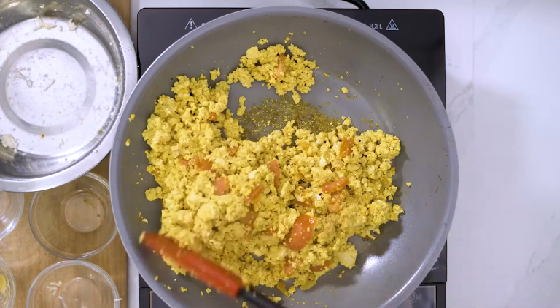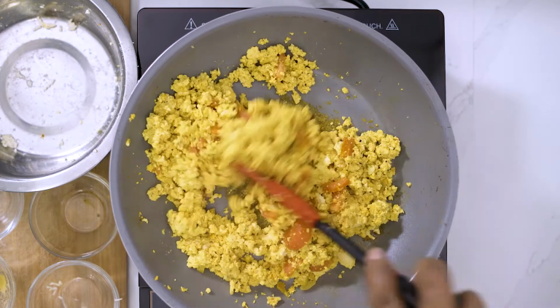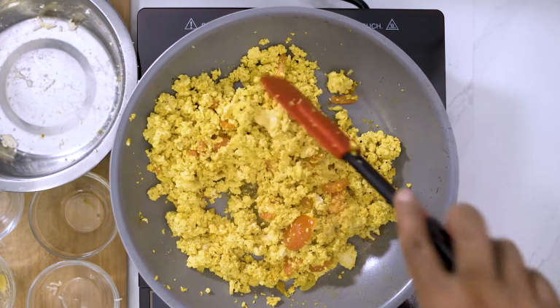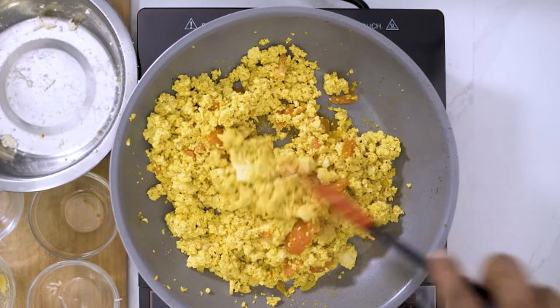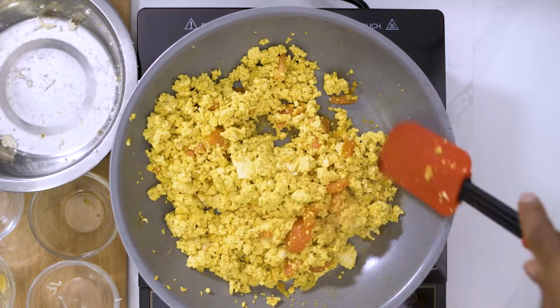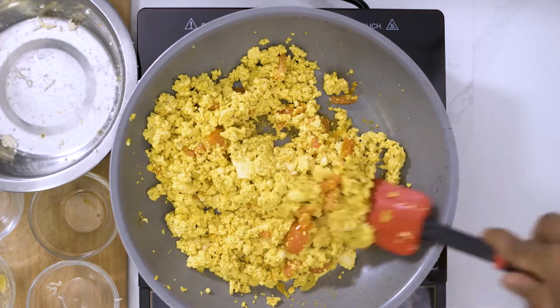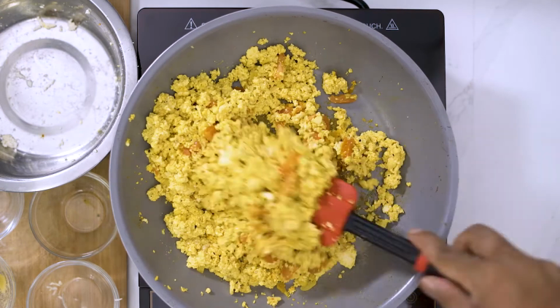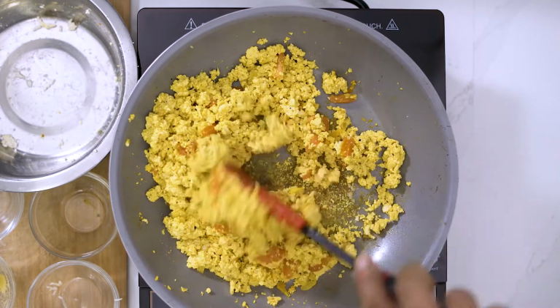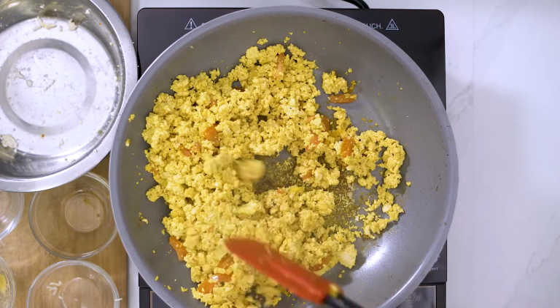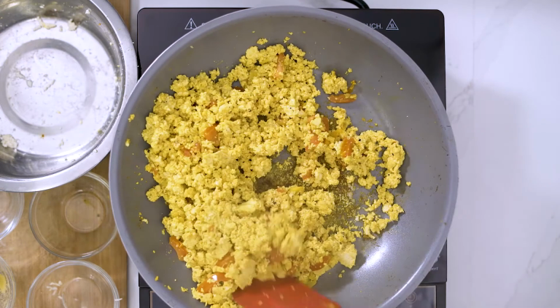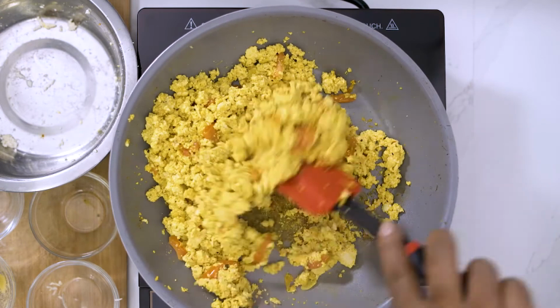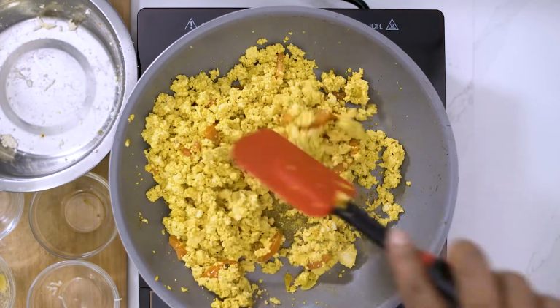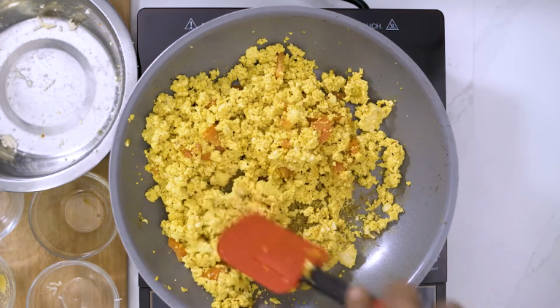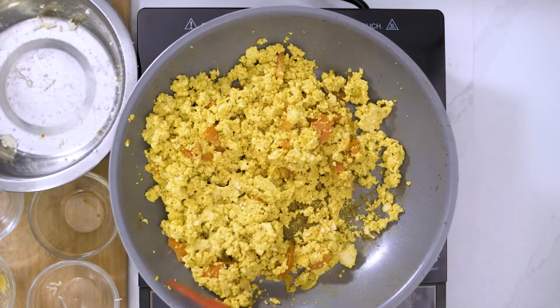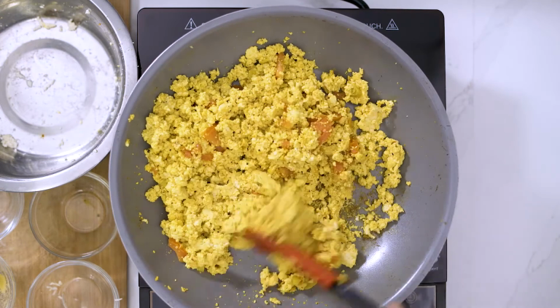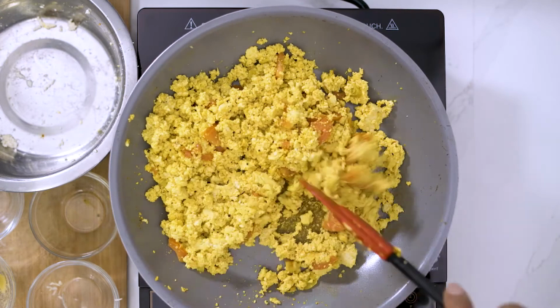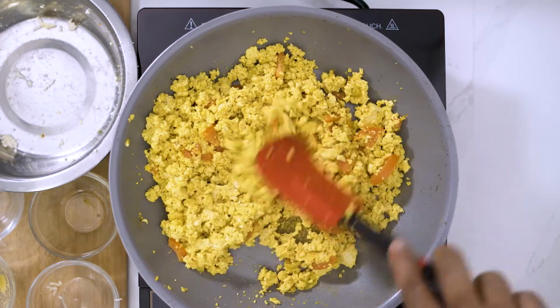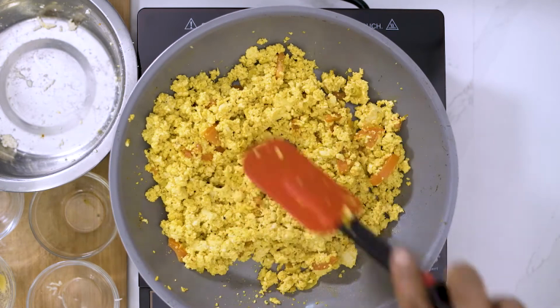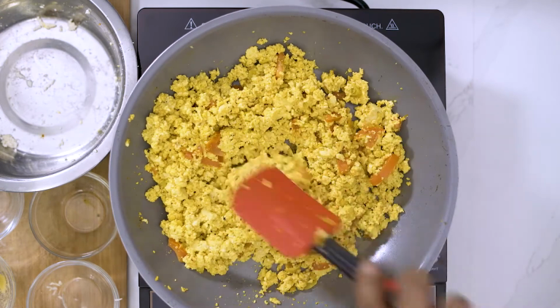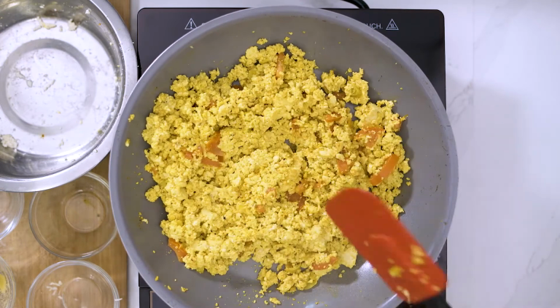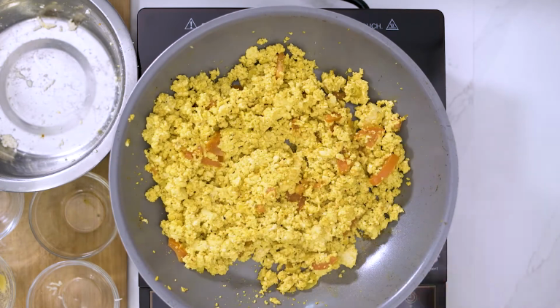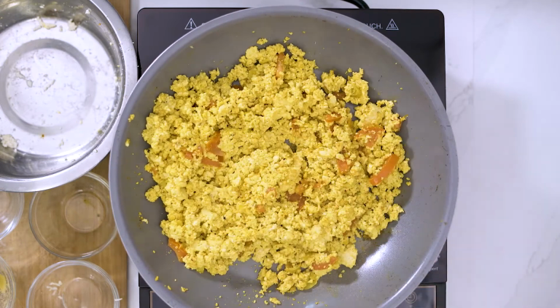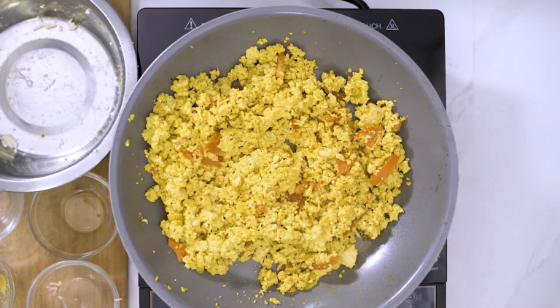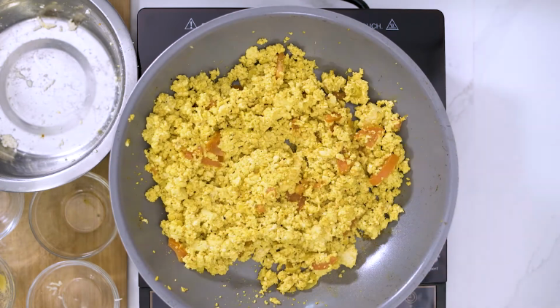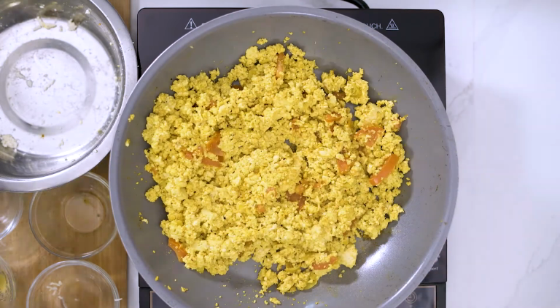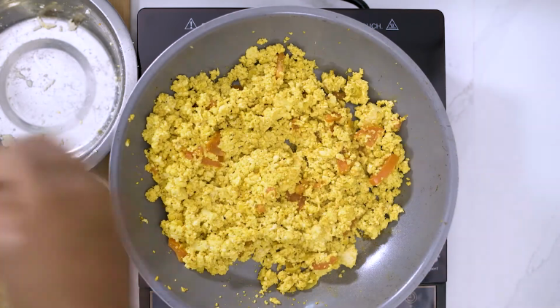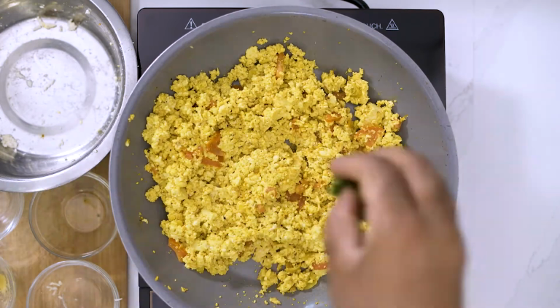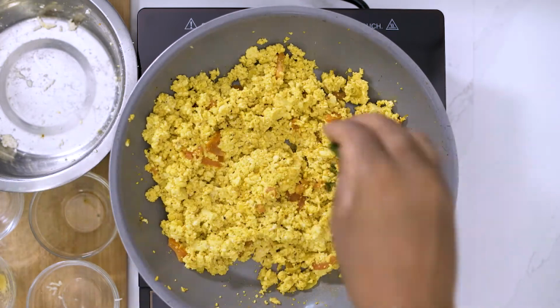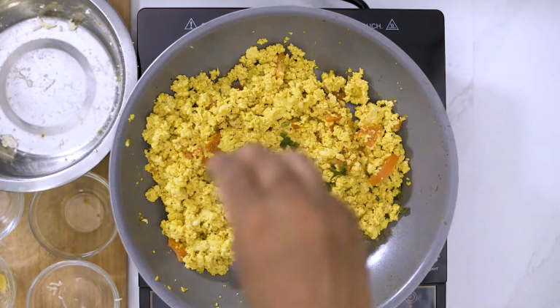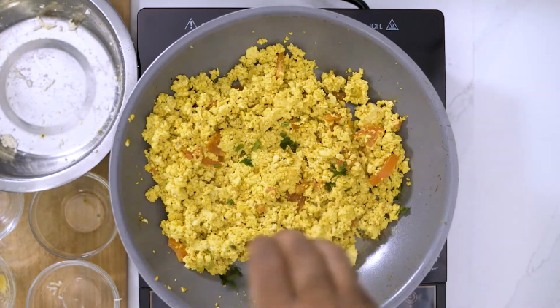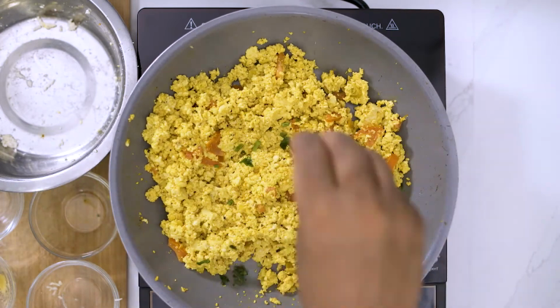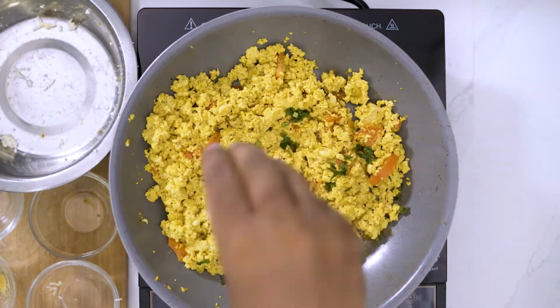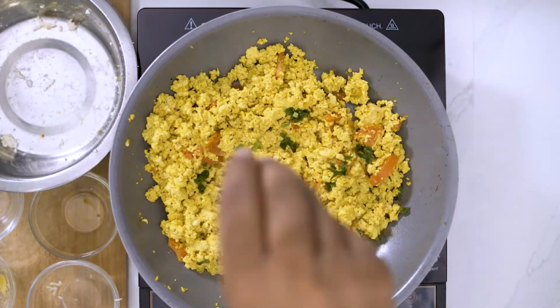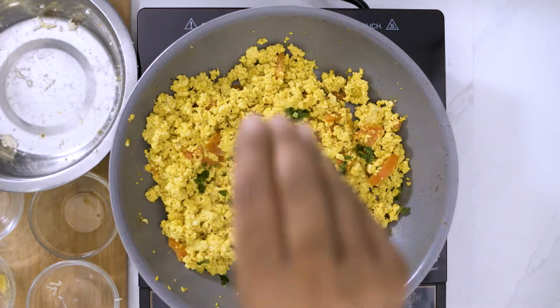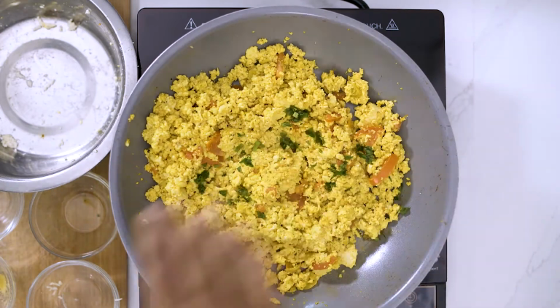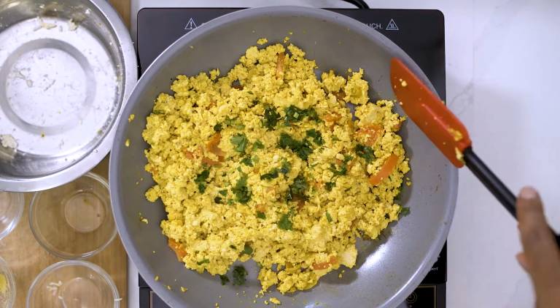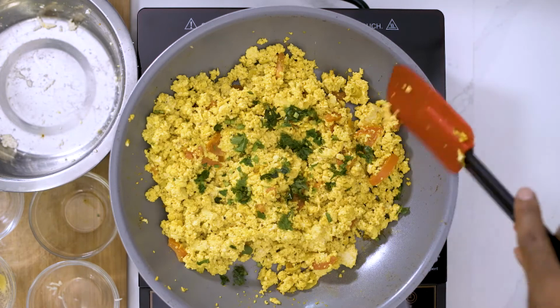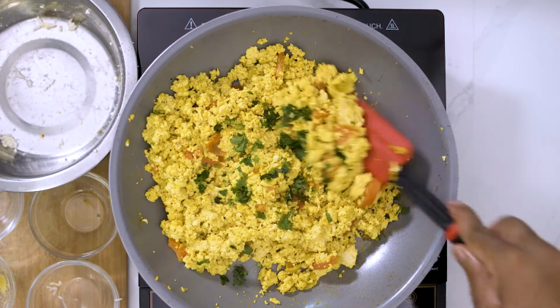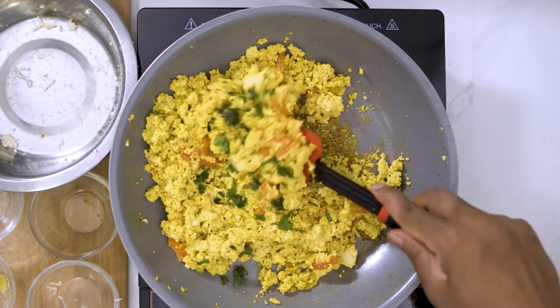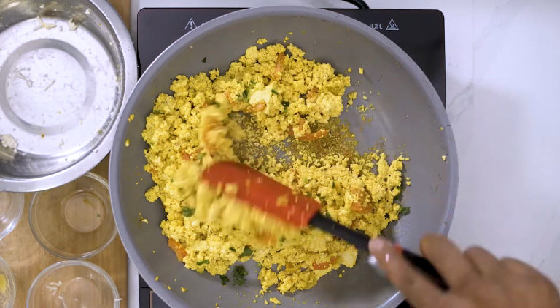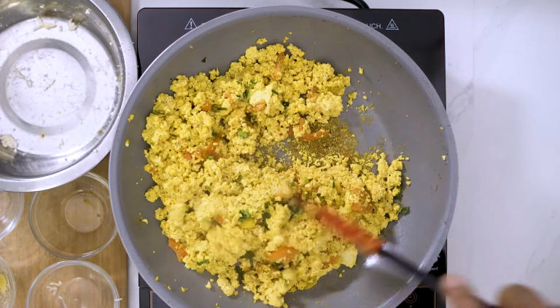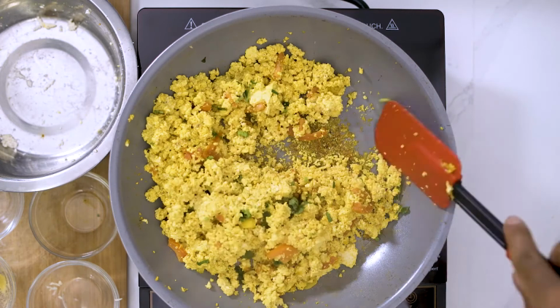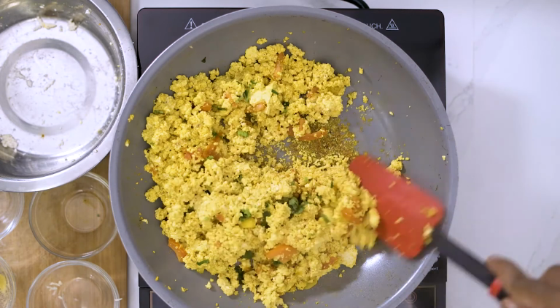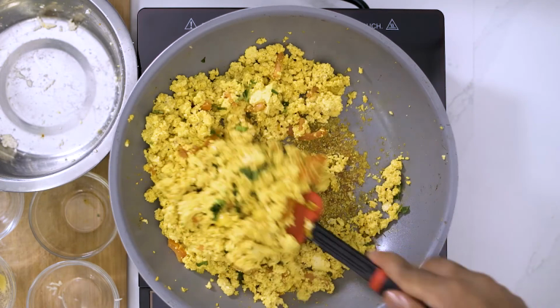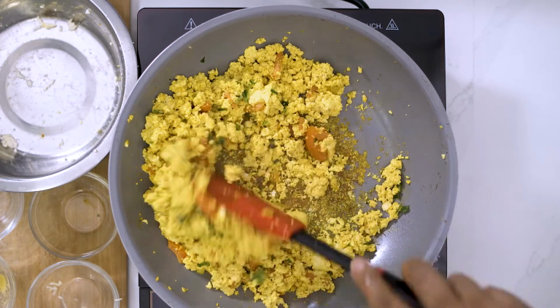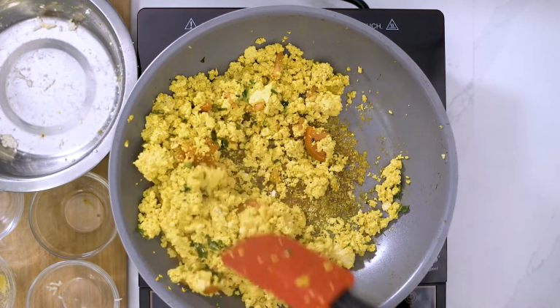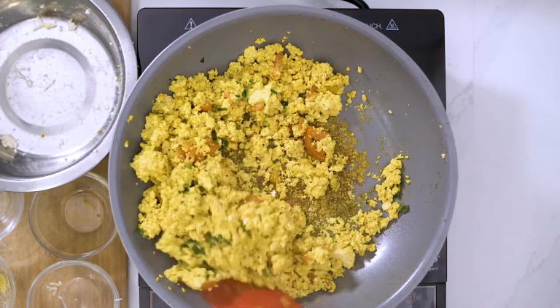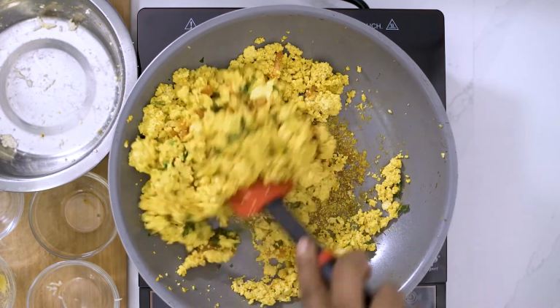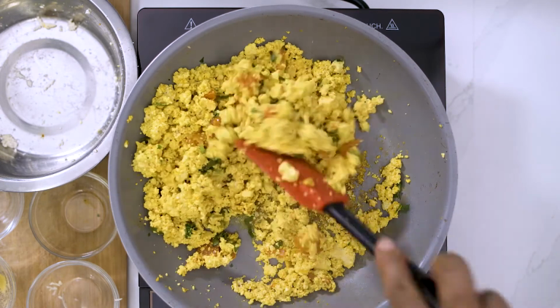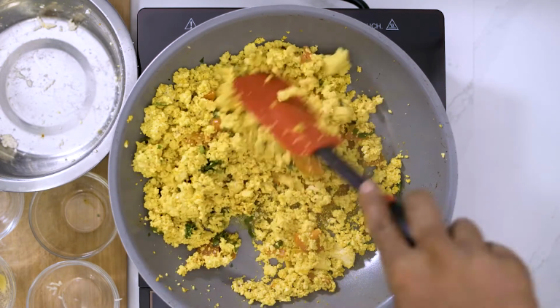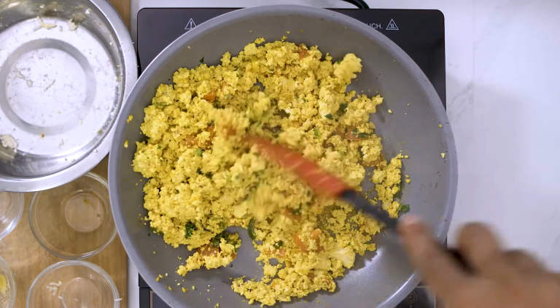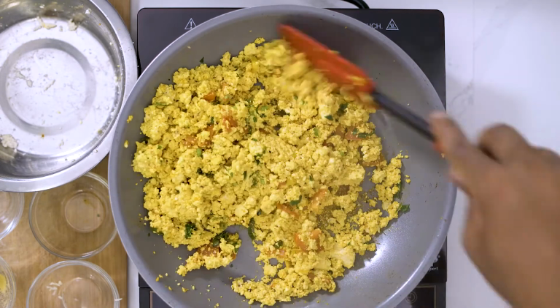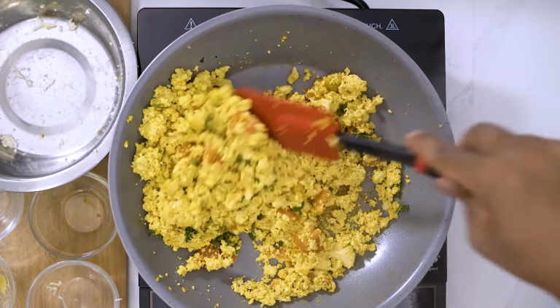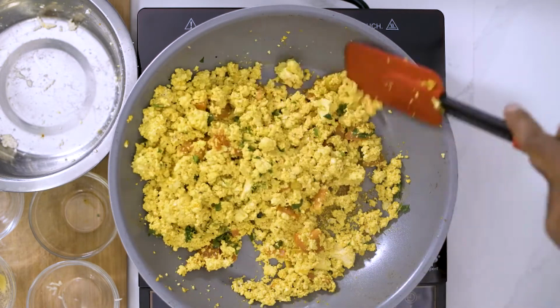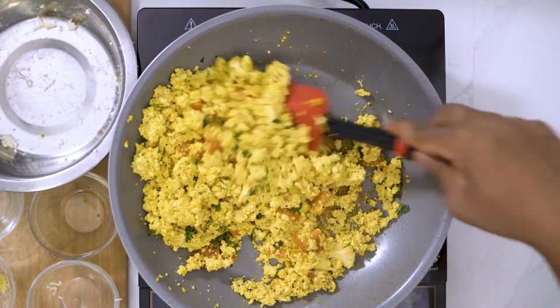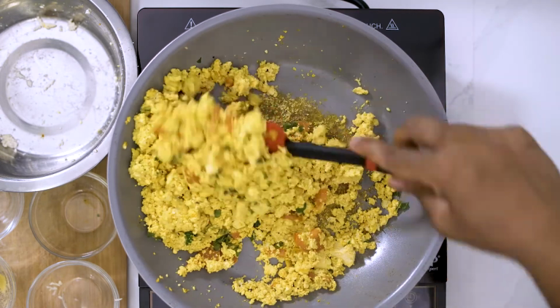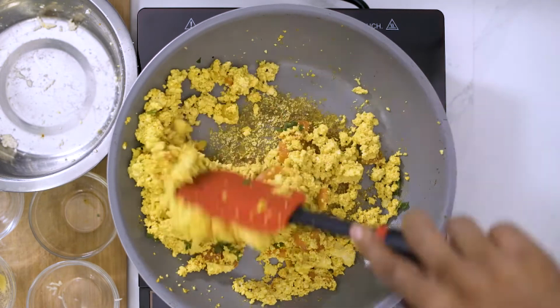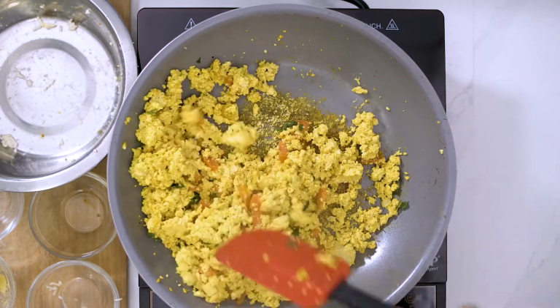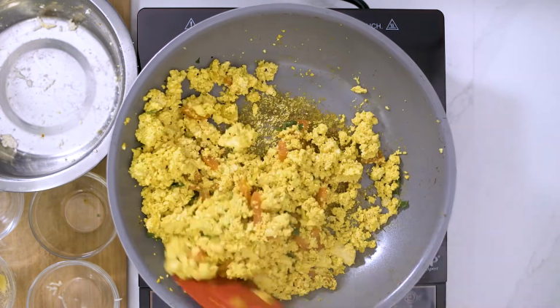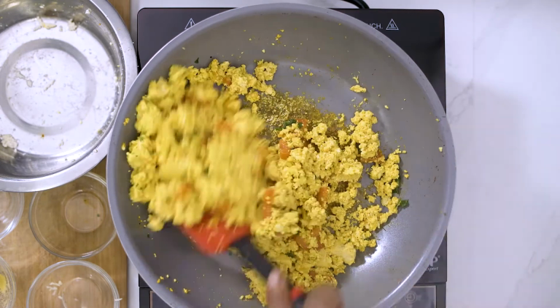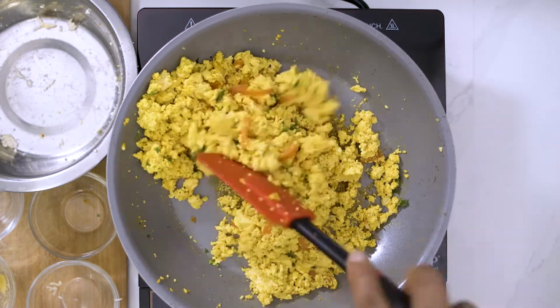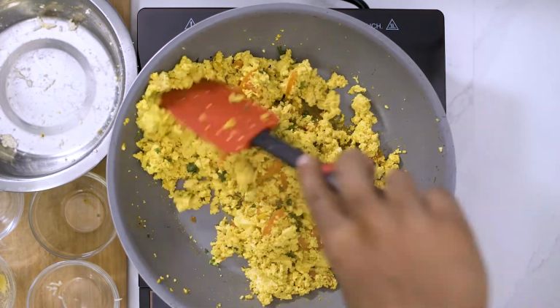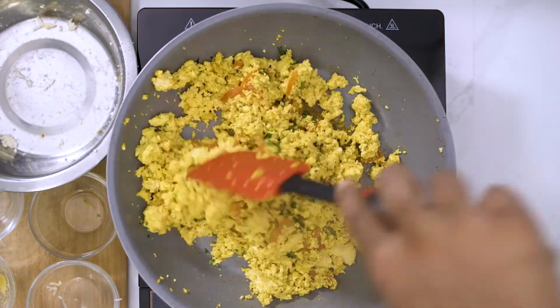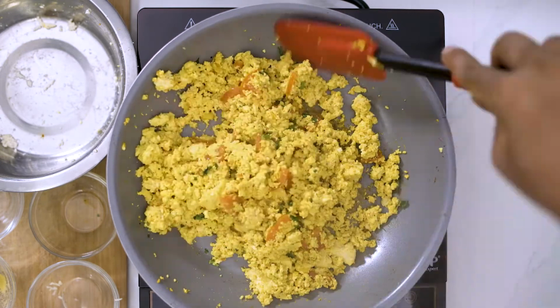So this is pretty much finished. Add our cilantro, give it a few turns, and voila — we are done!